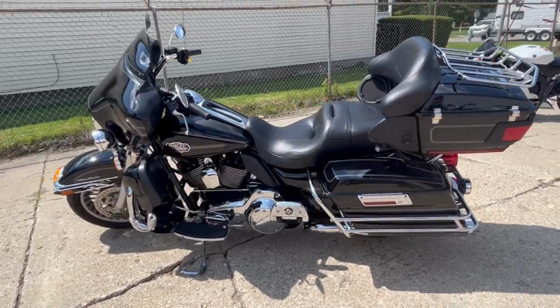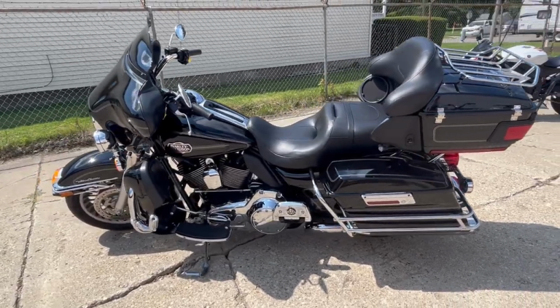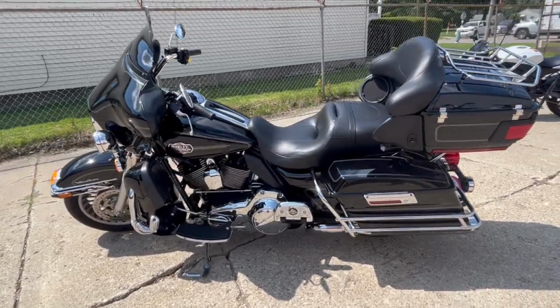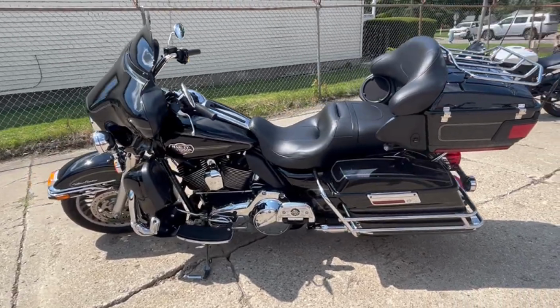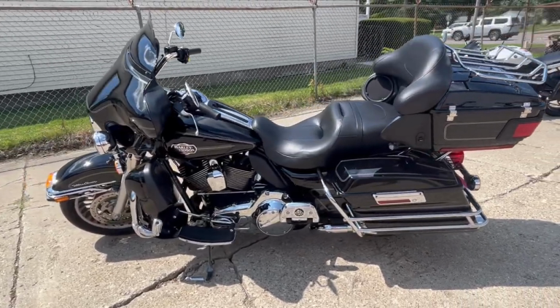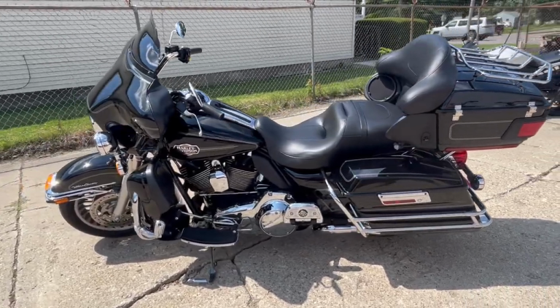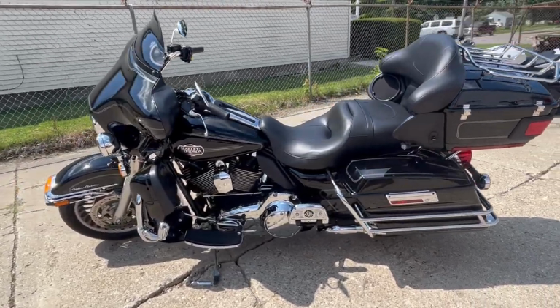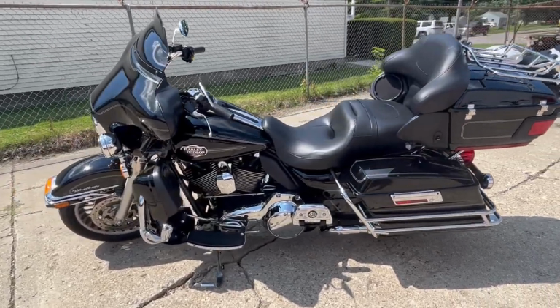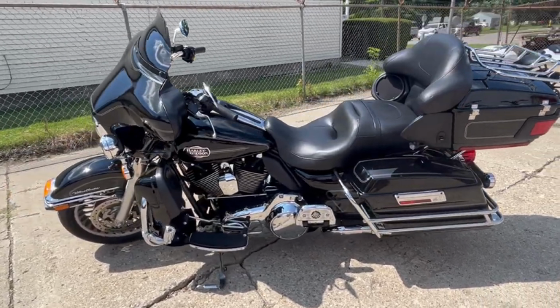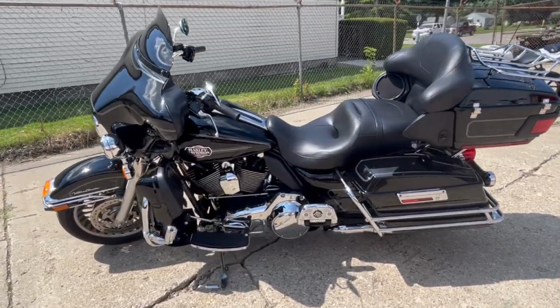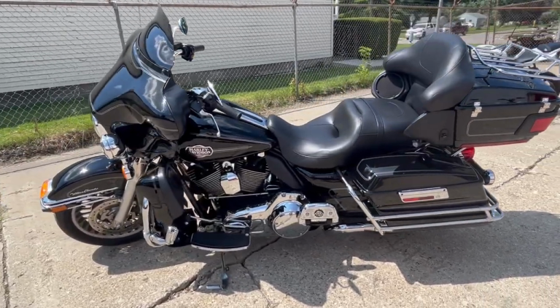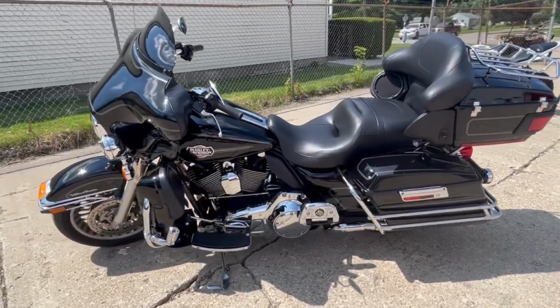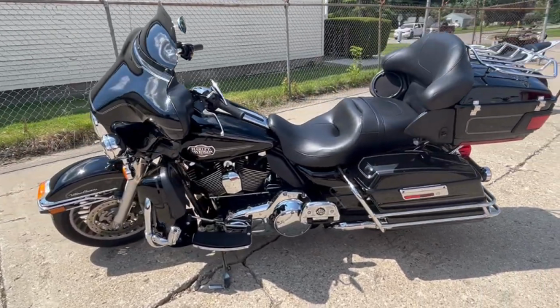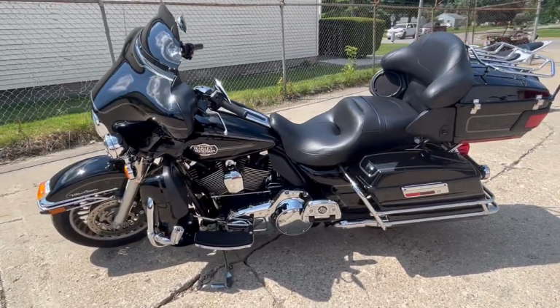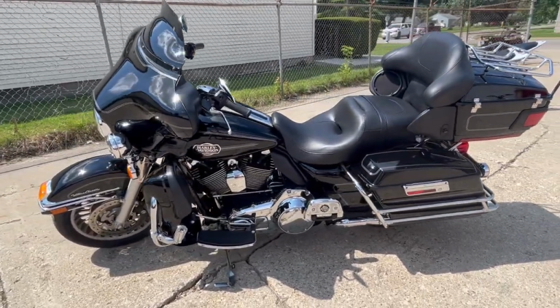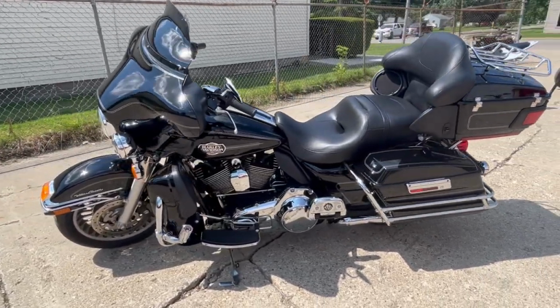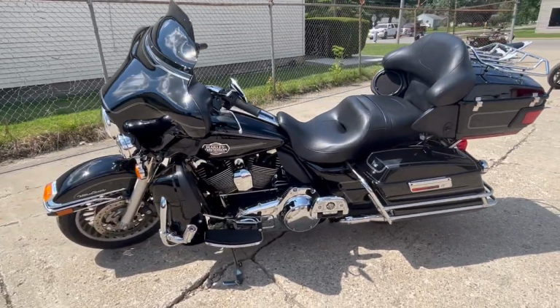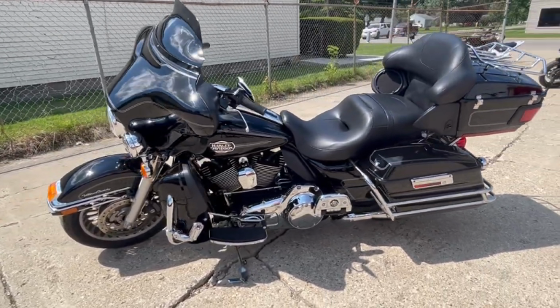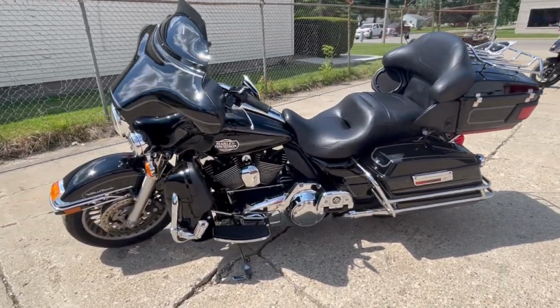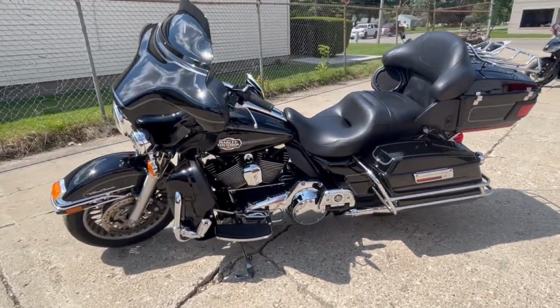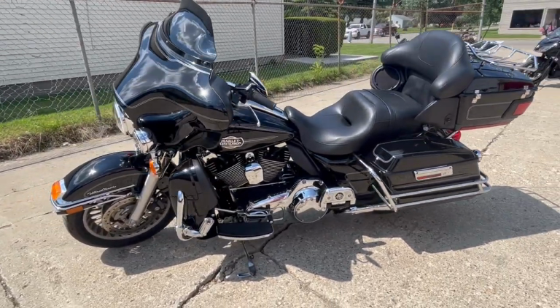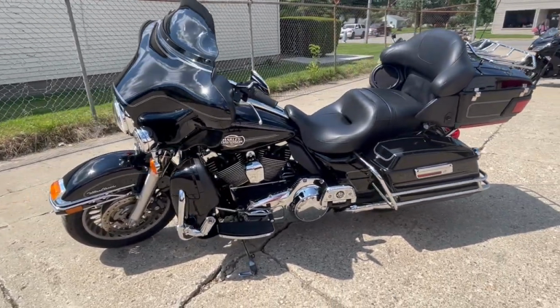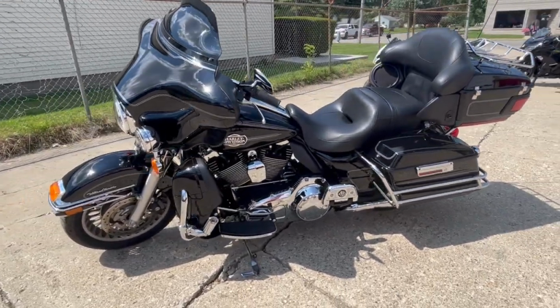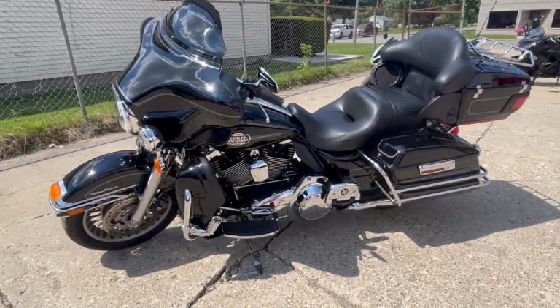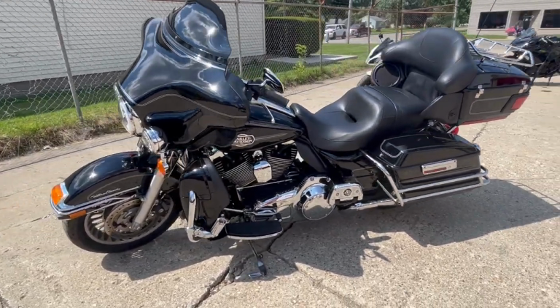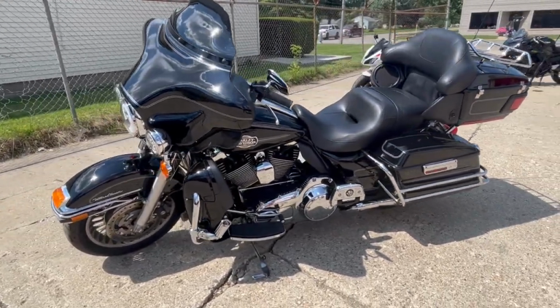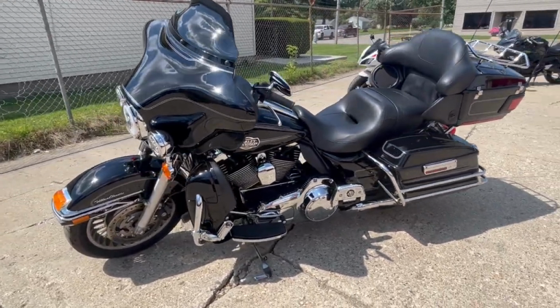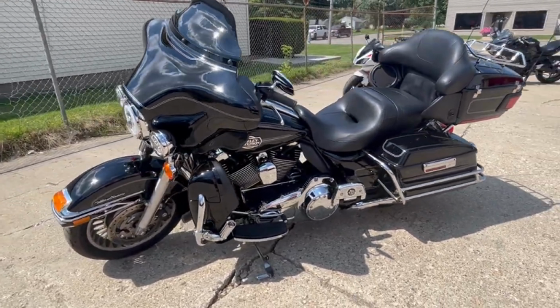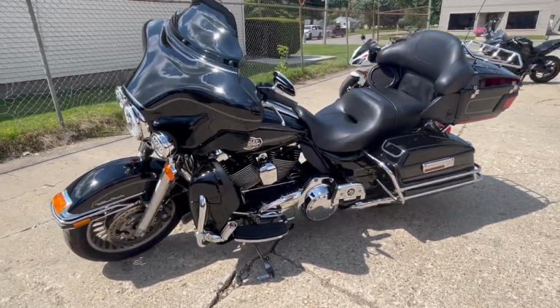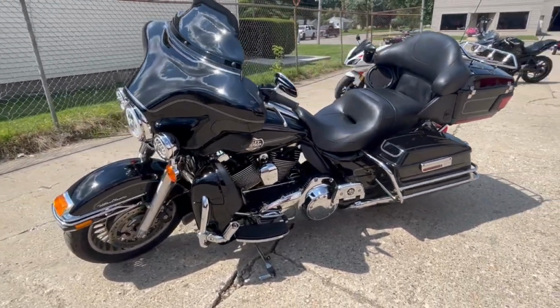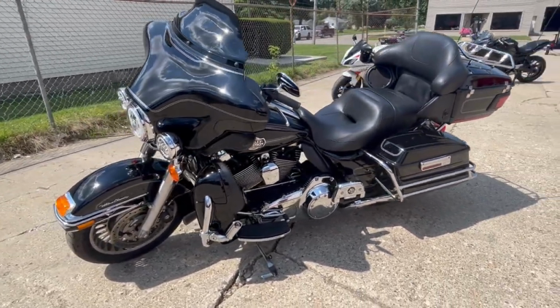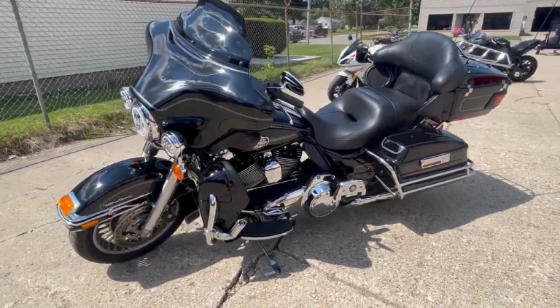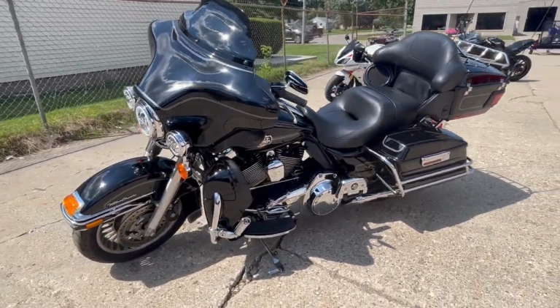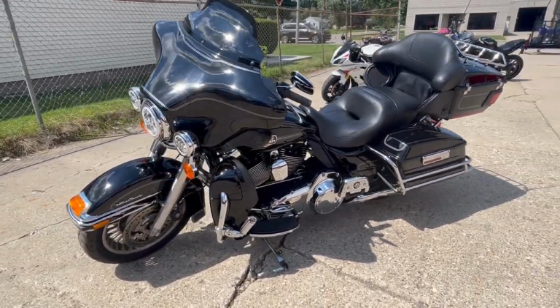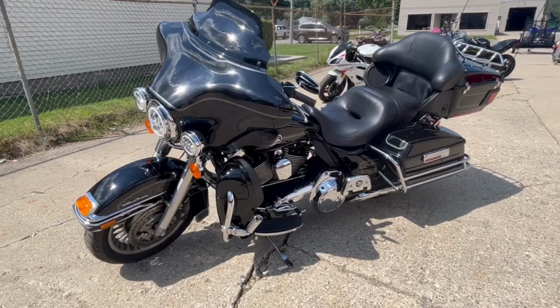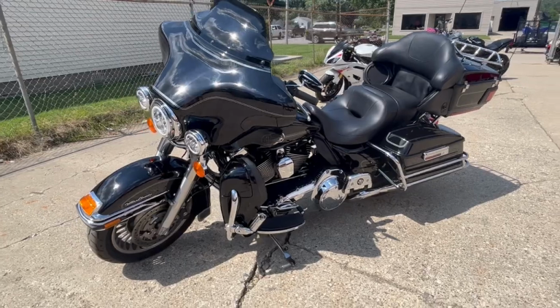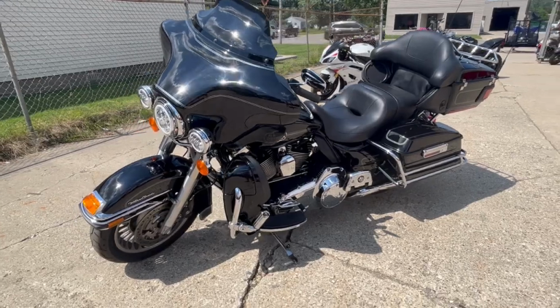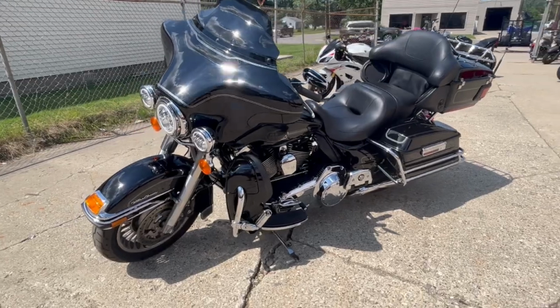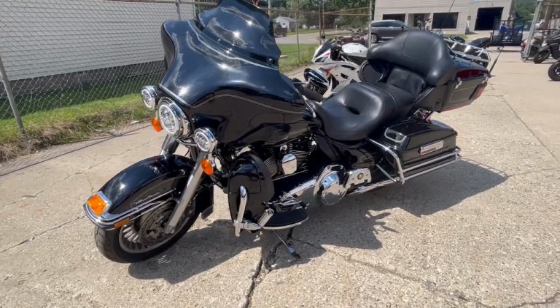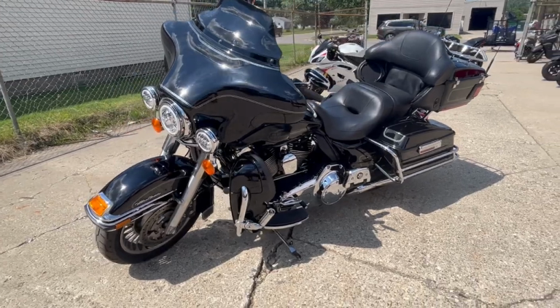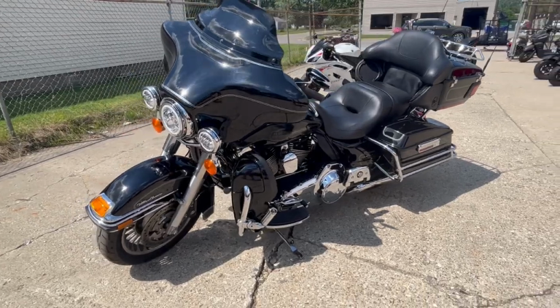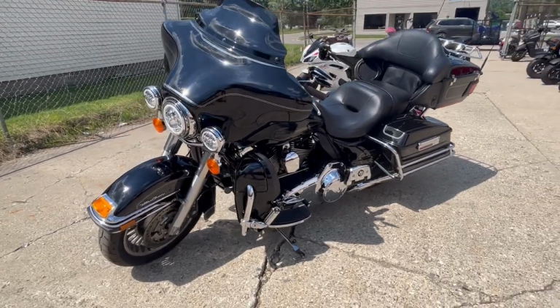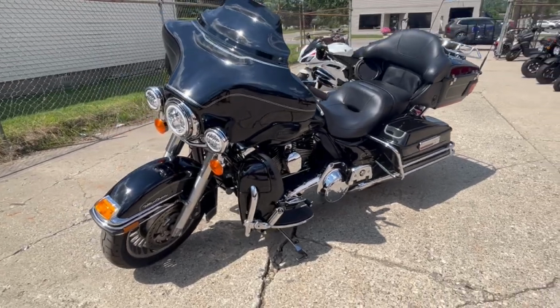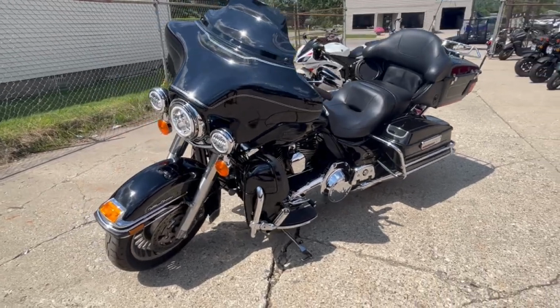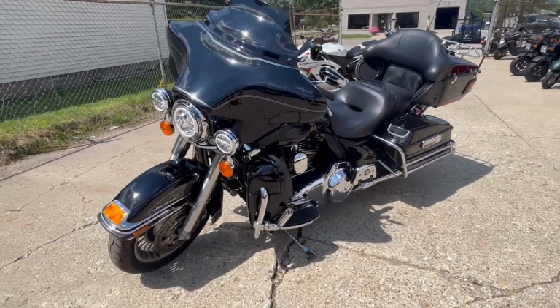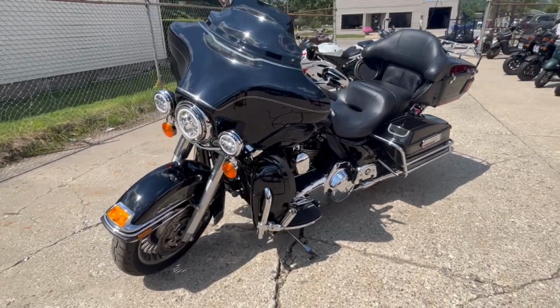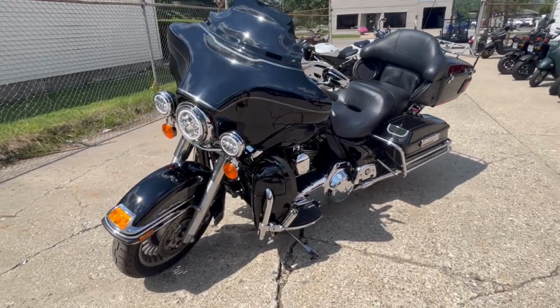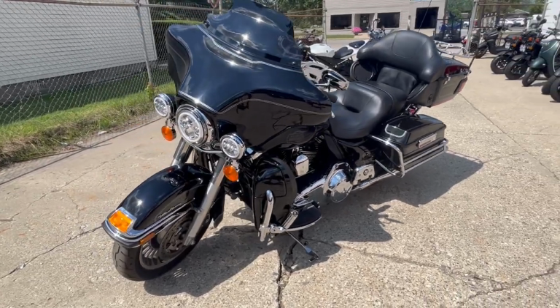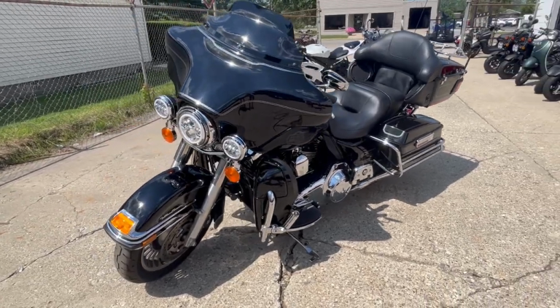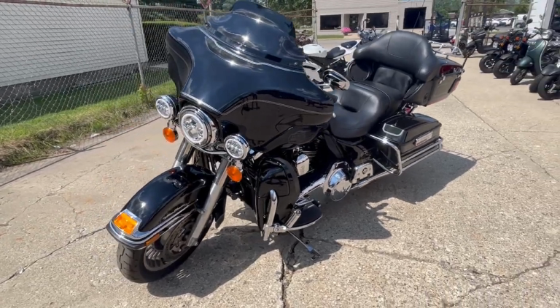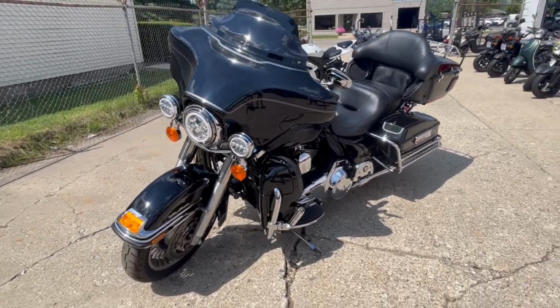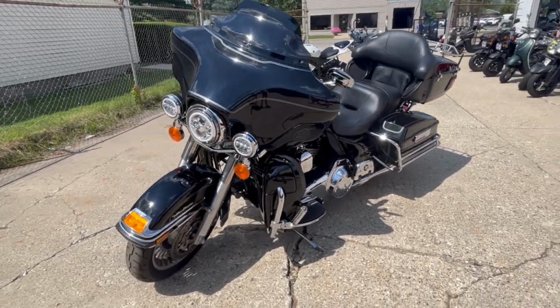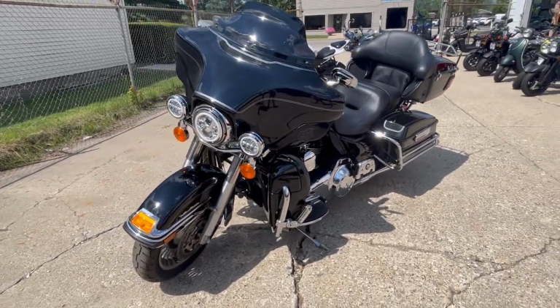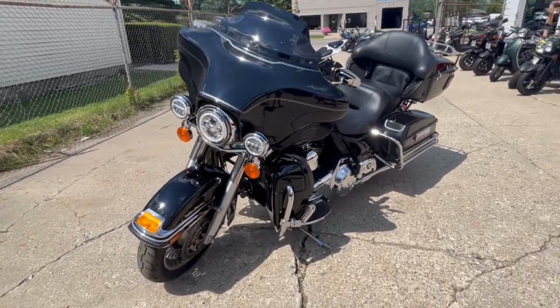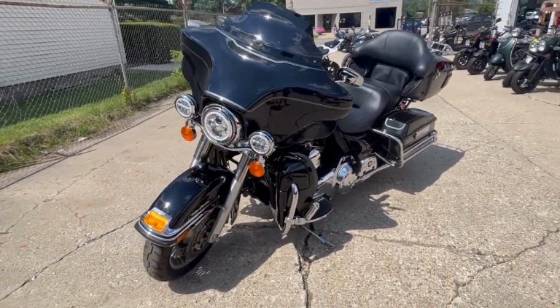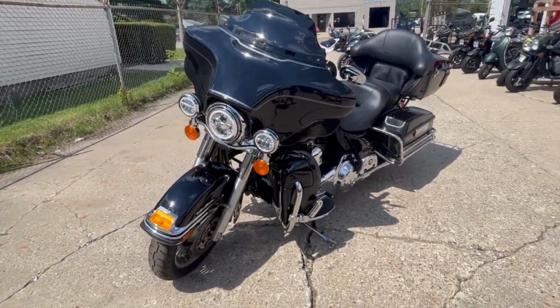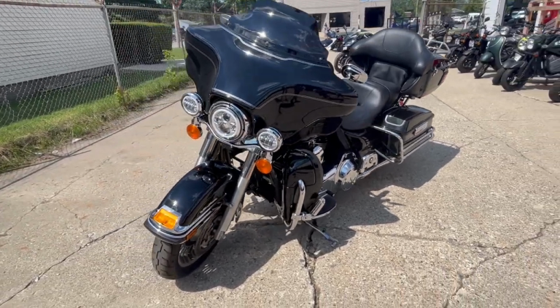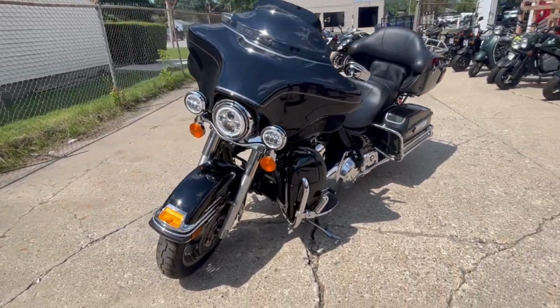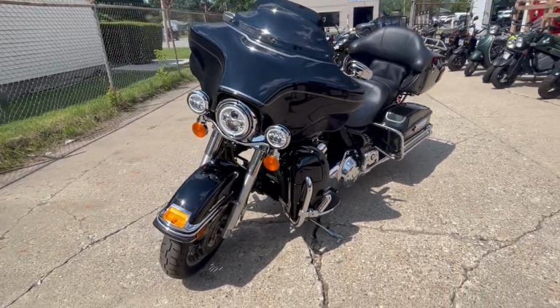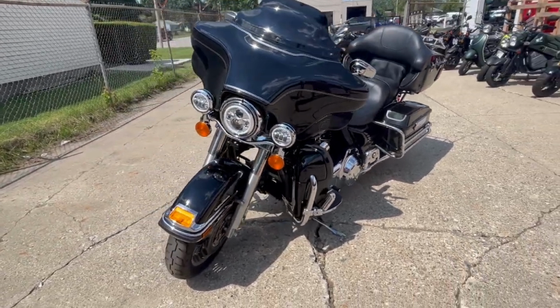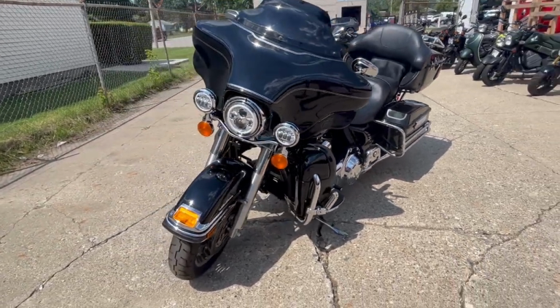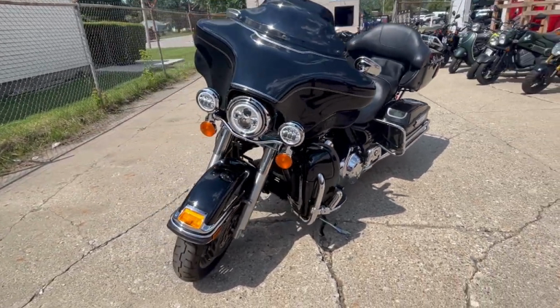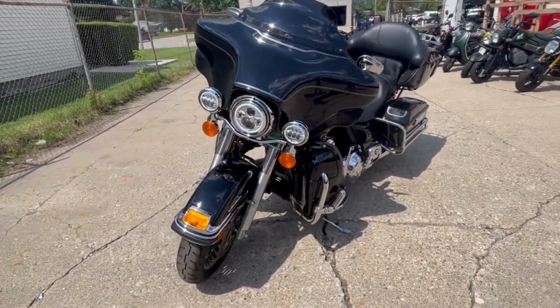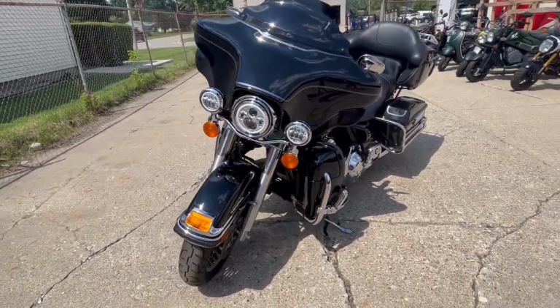Runs strong, everything works, needs nothing. Just serviced here at the dealership — all fluids changed, inspected, and warranty available.